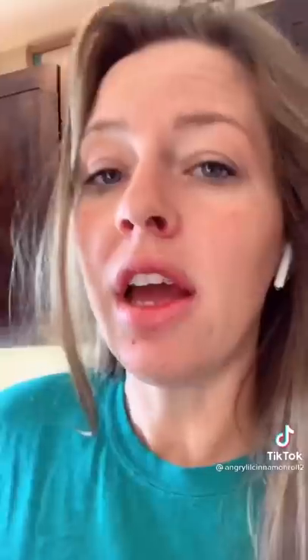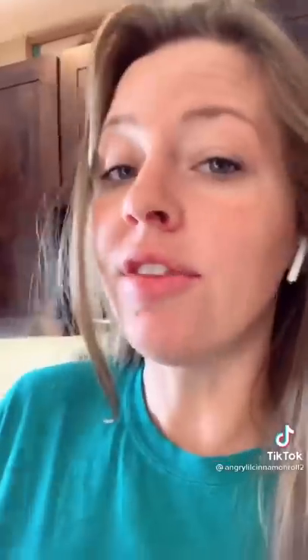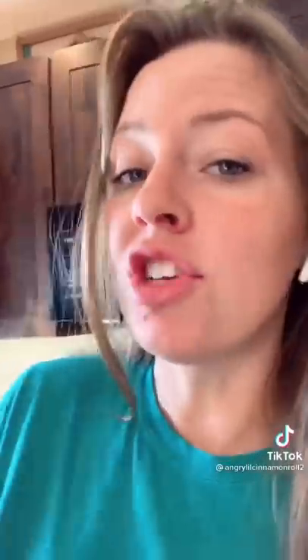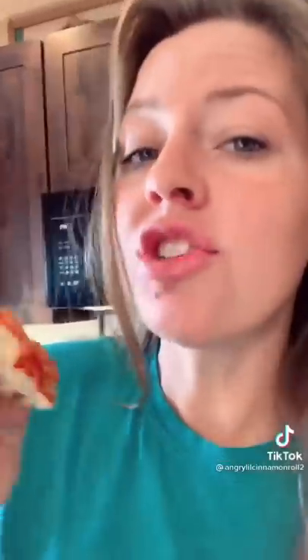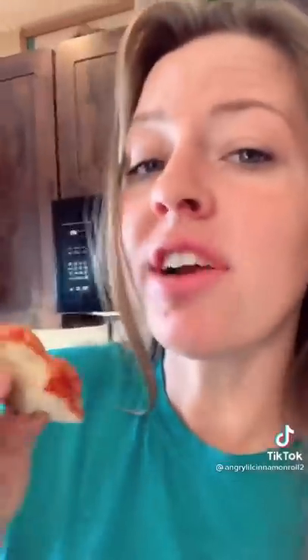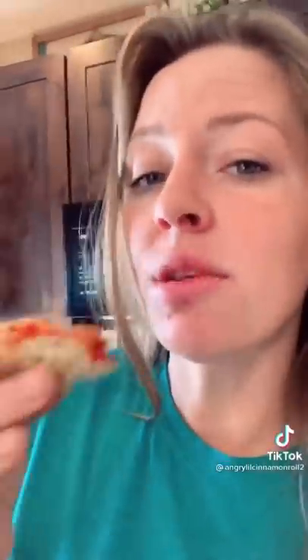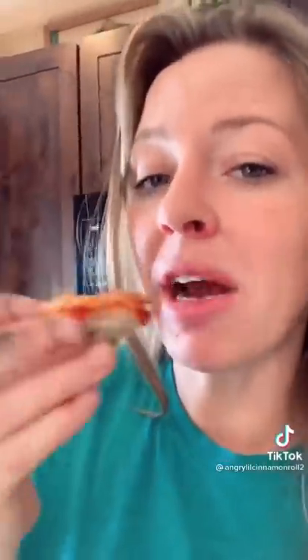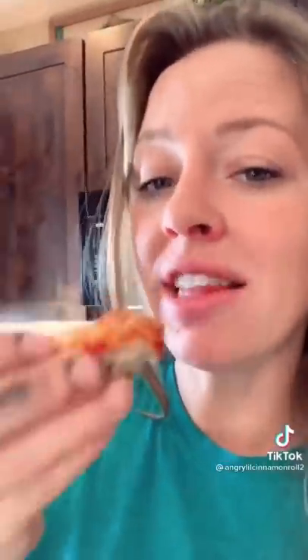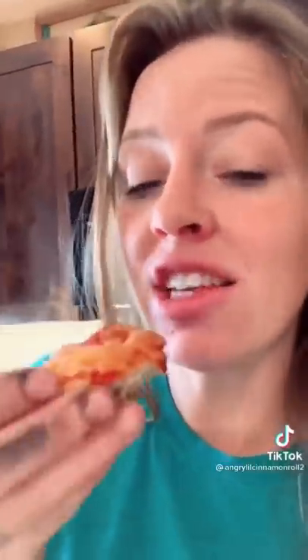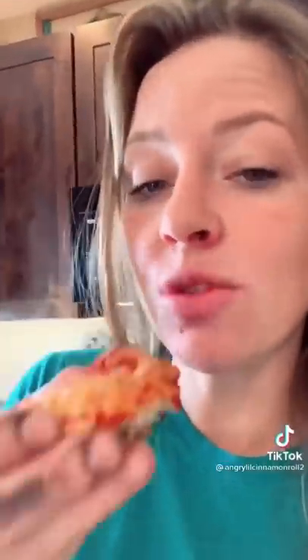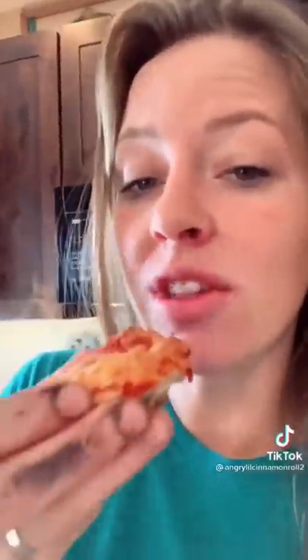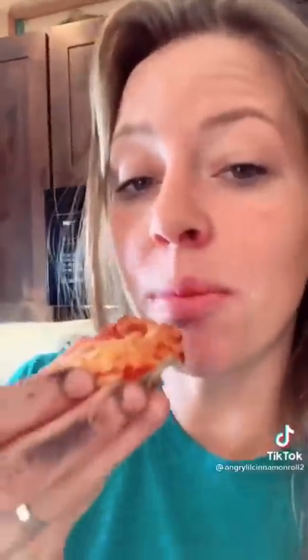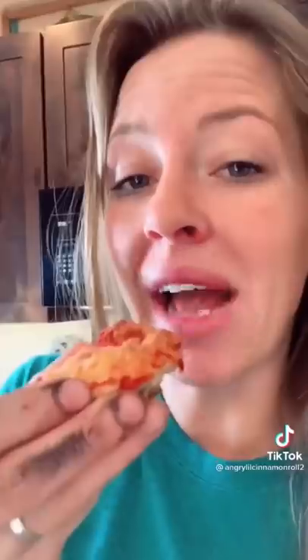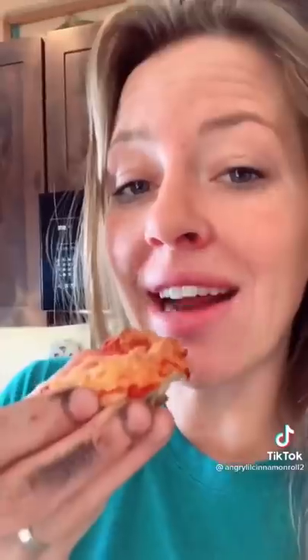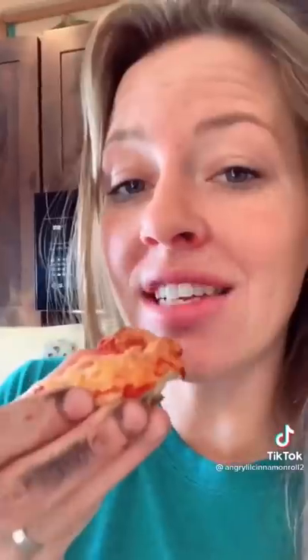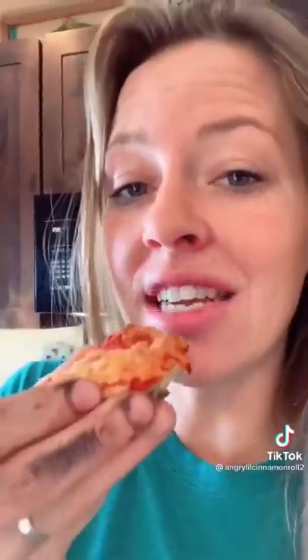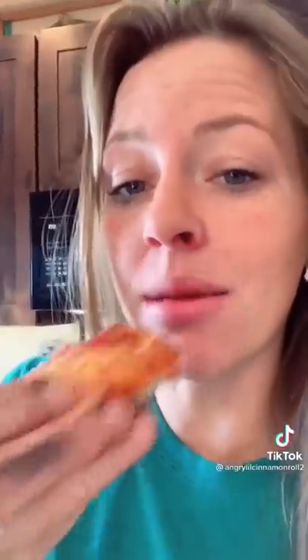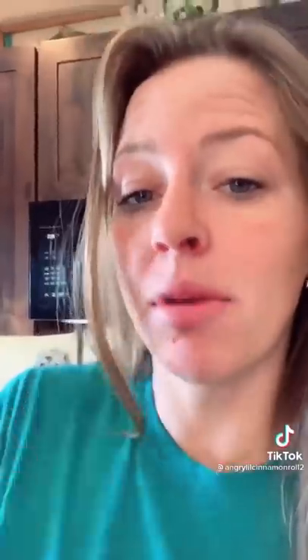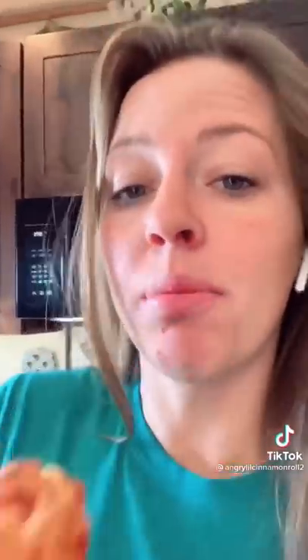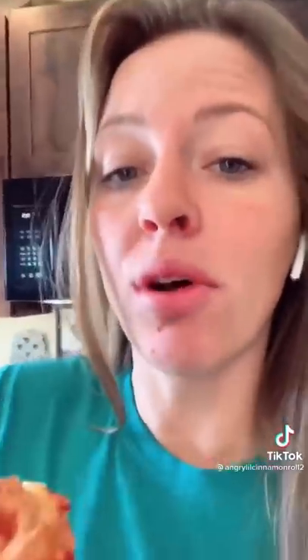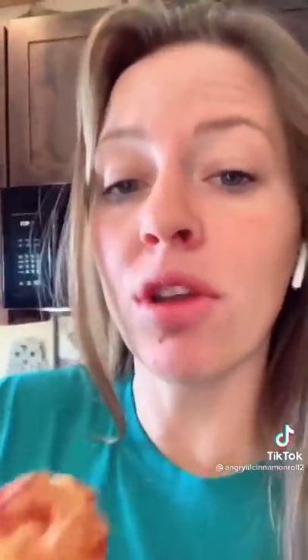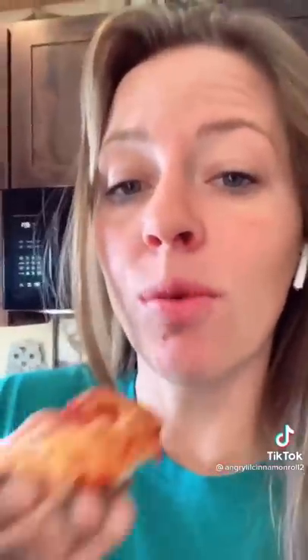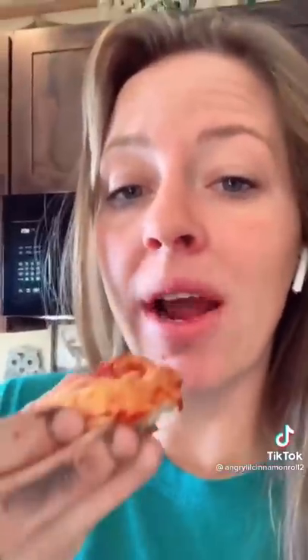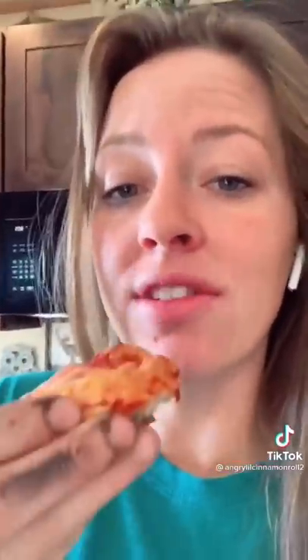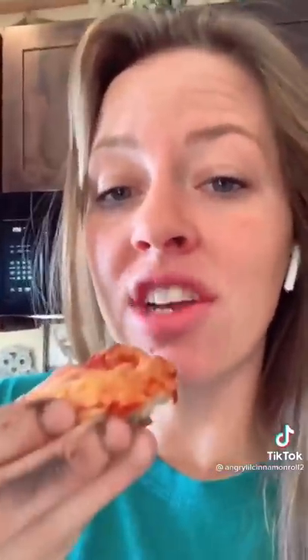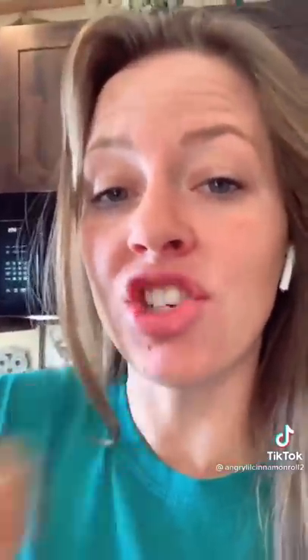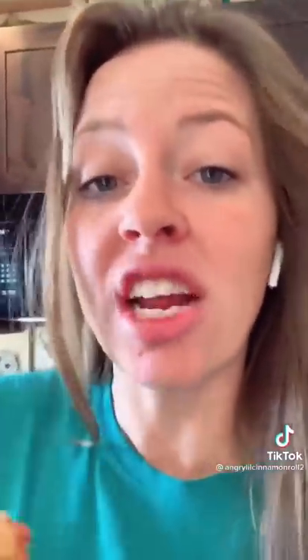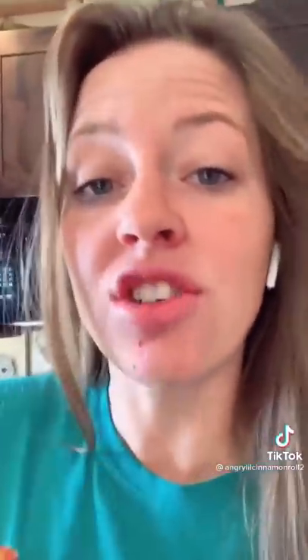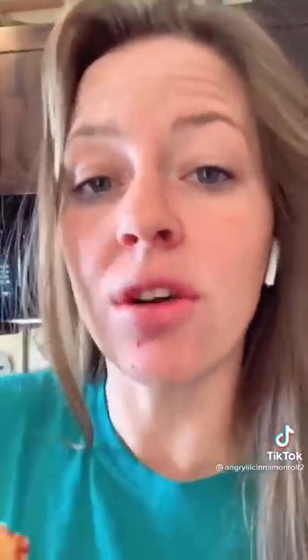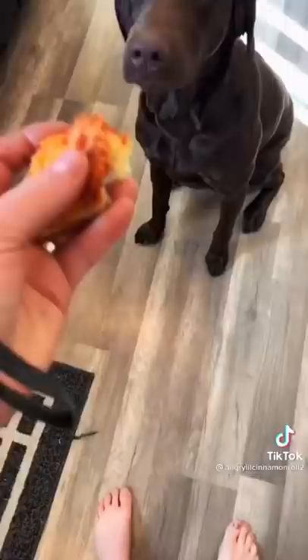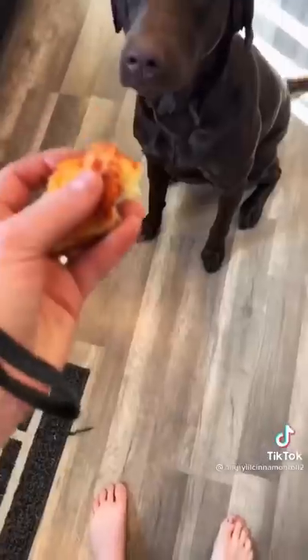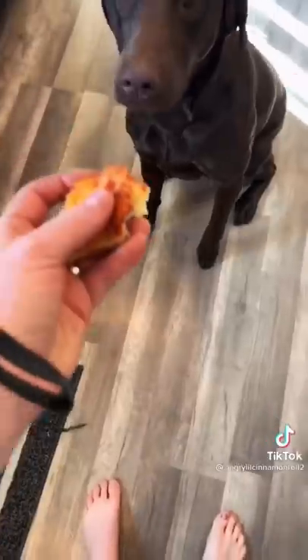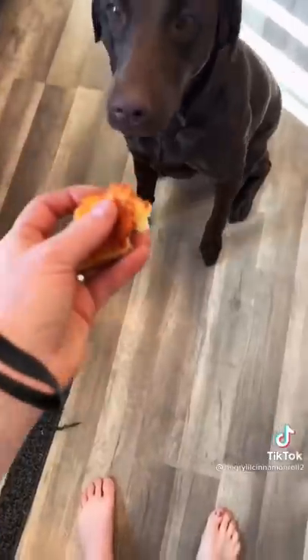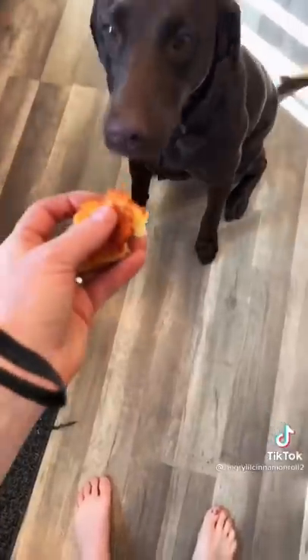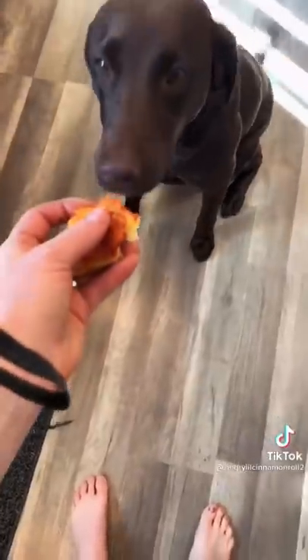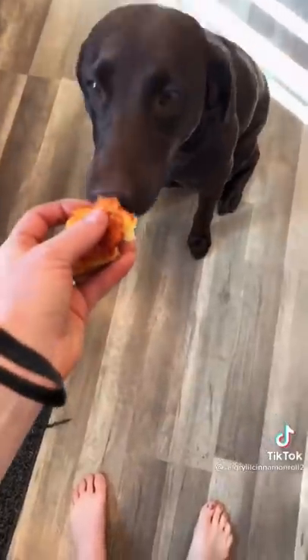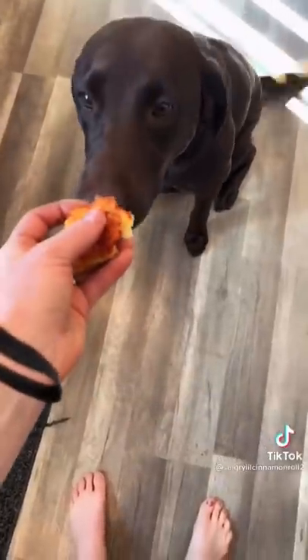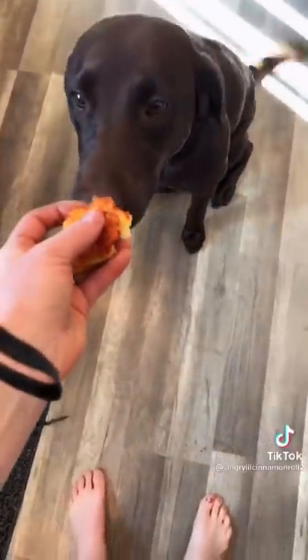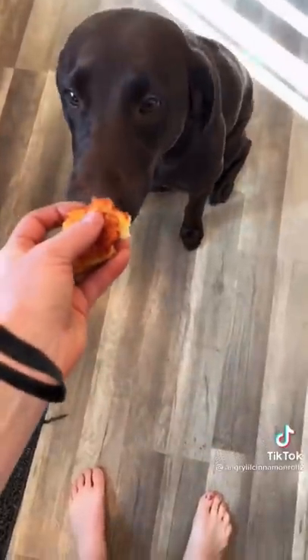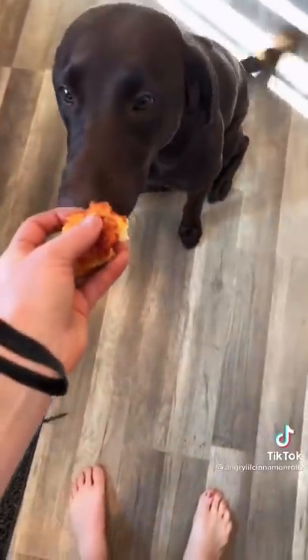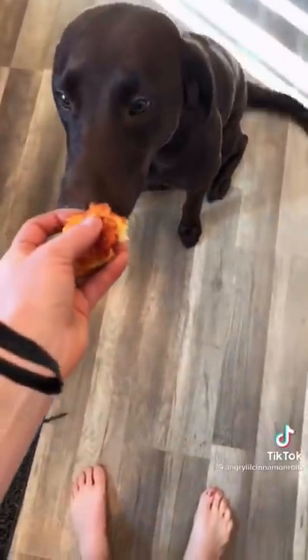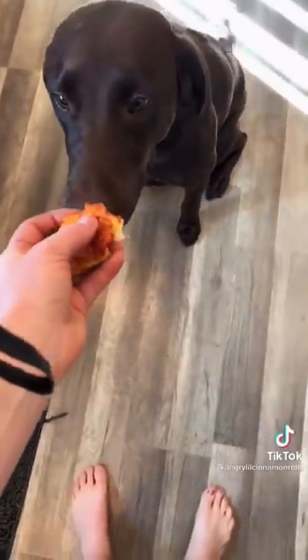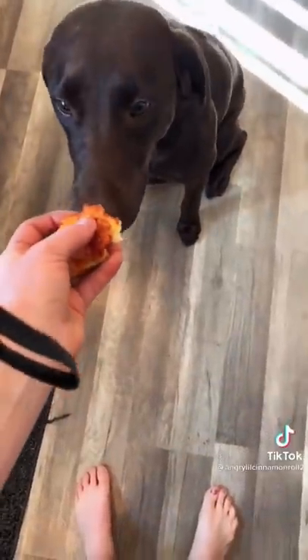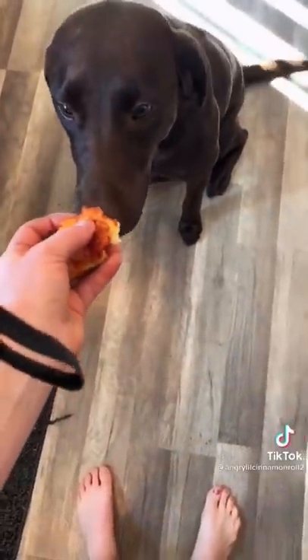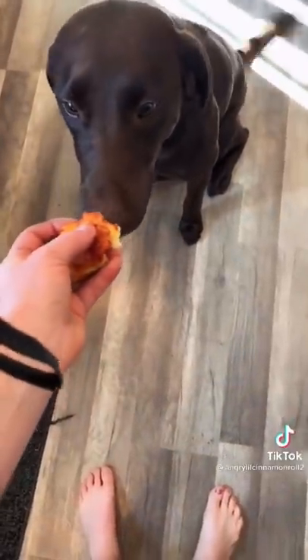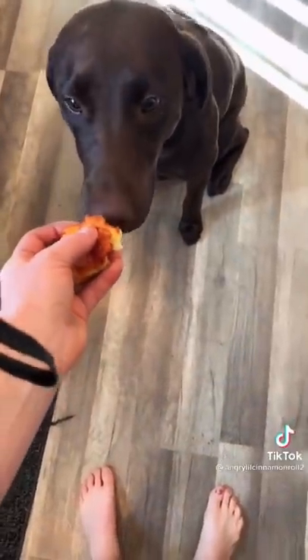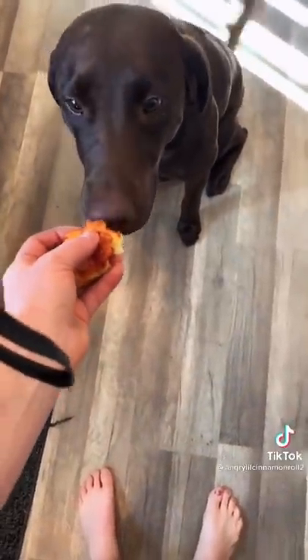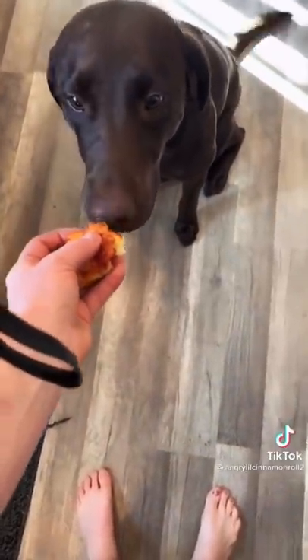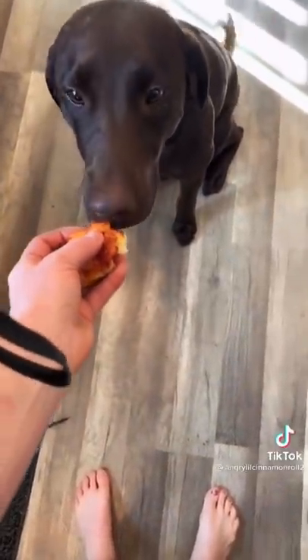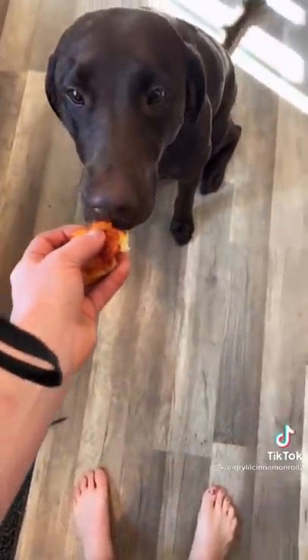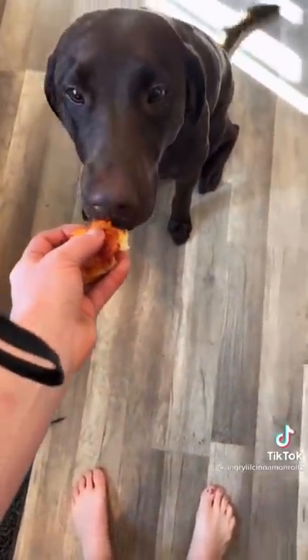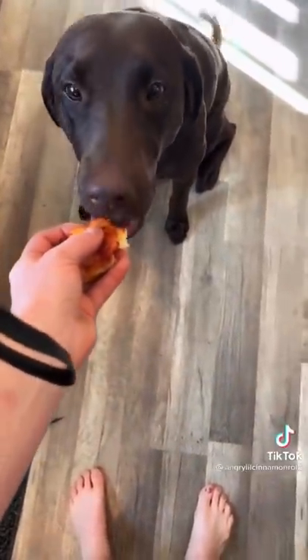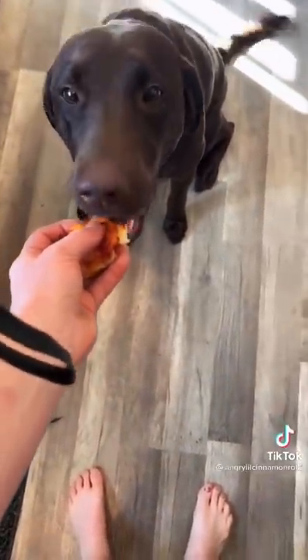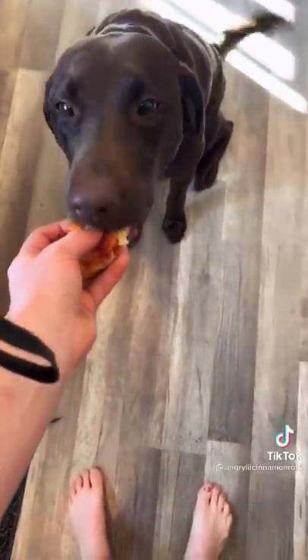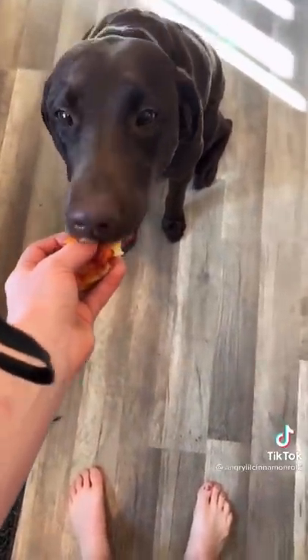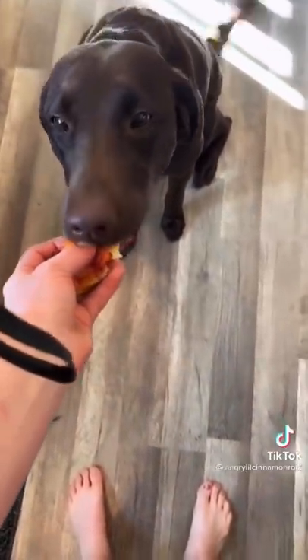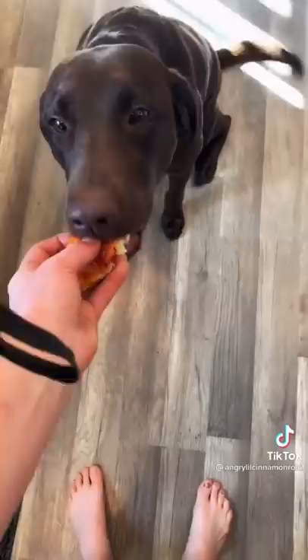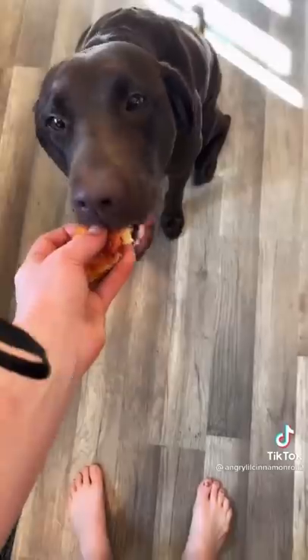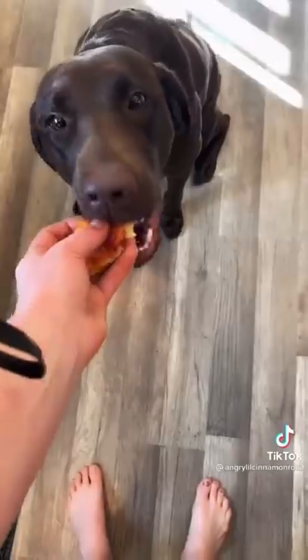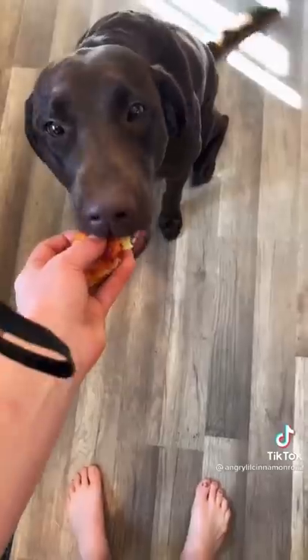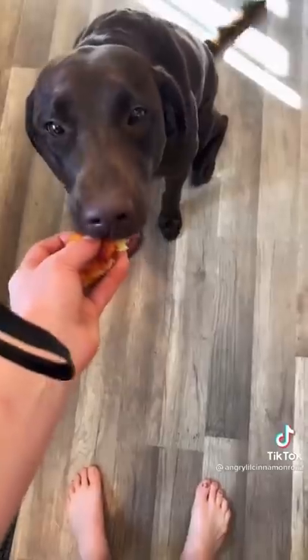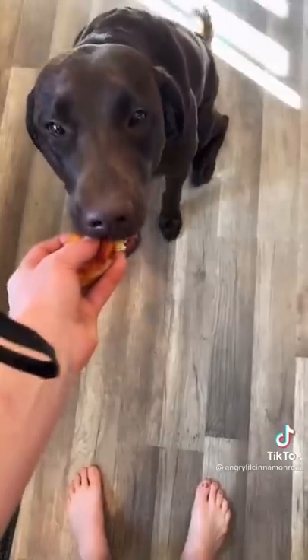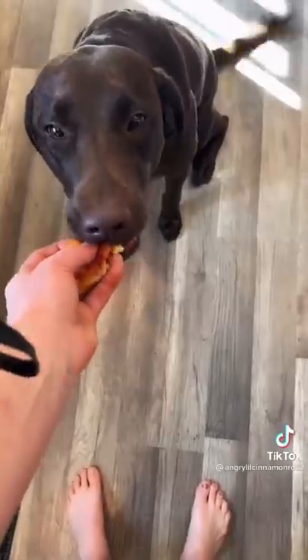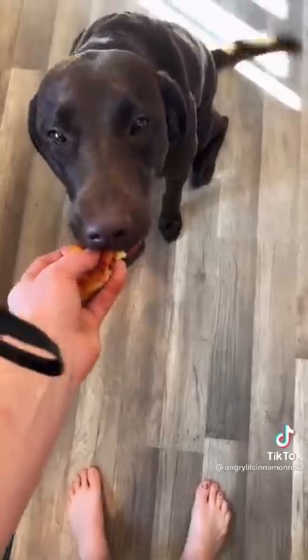If she tries to bite this with her back teeth, I'm going to pull it away. Say gentle. Gentle. Good girl.